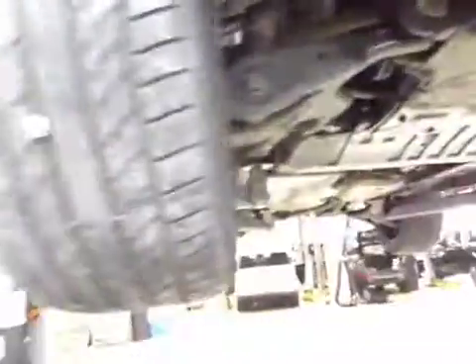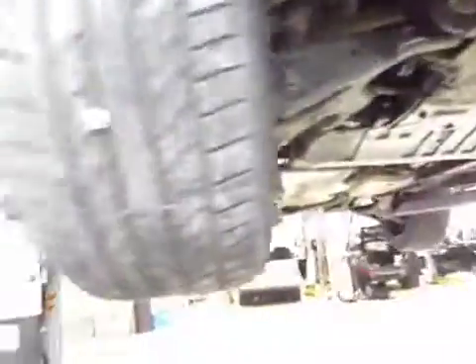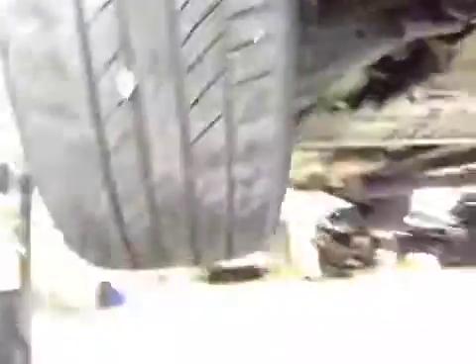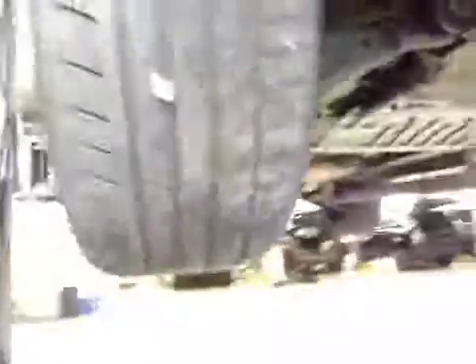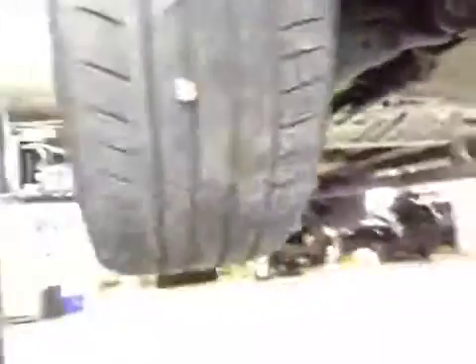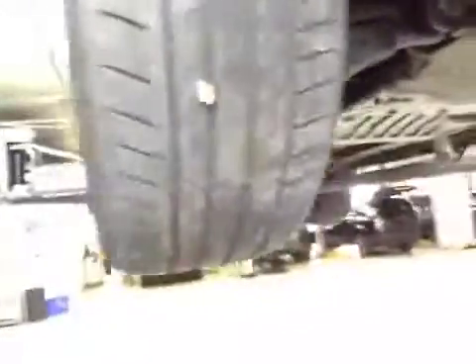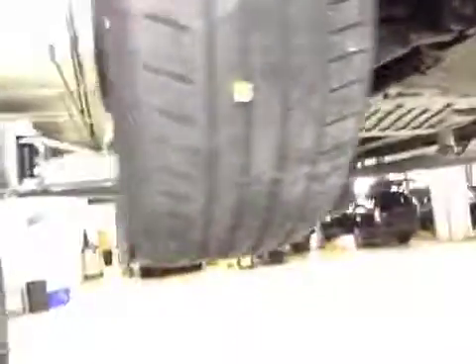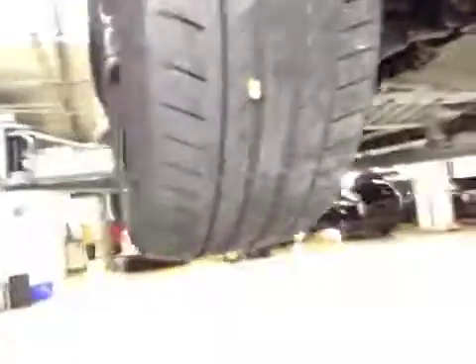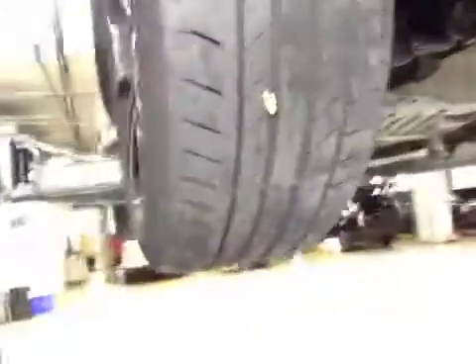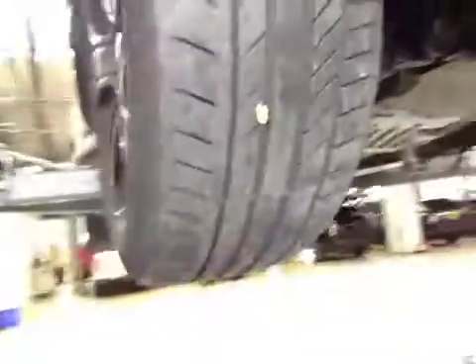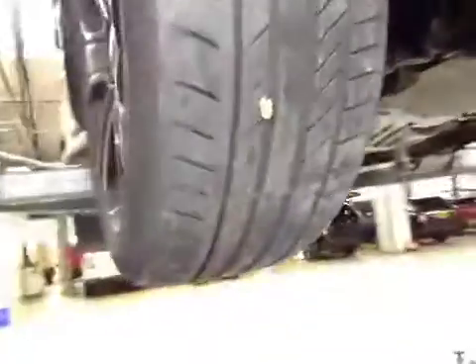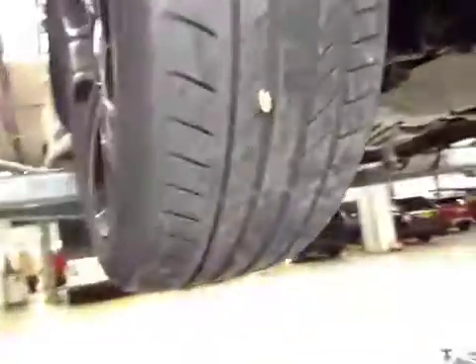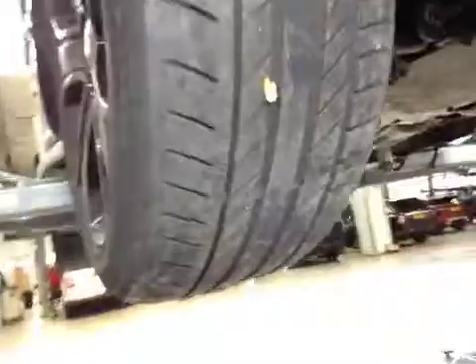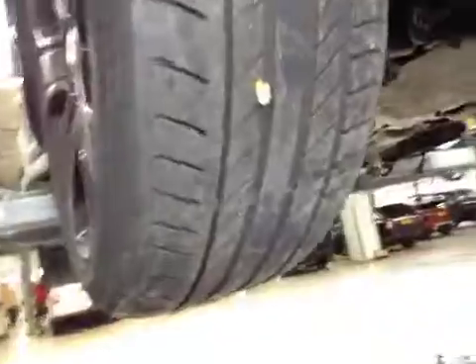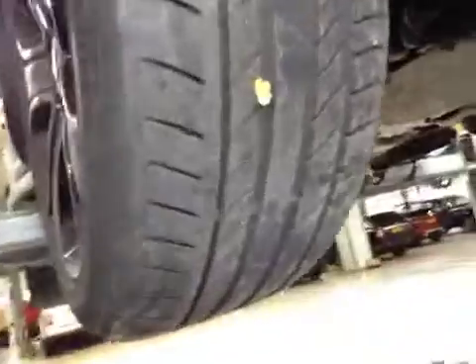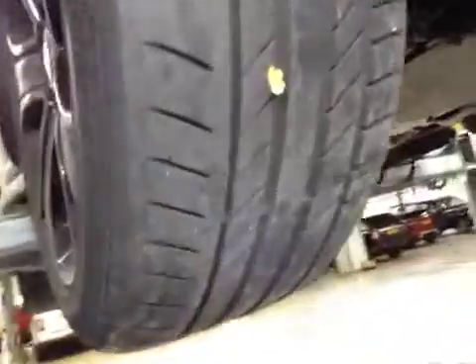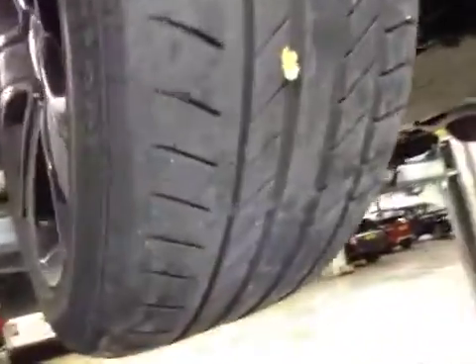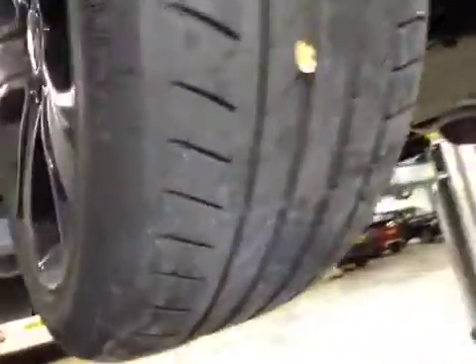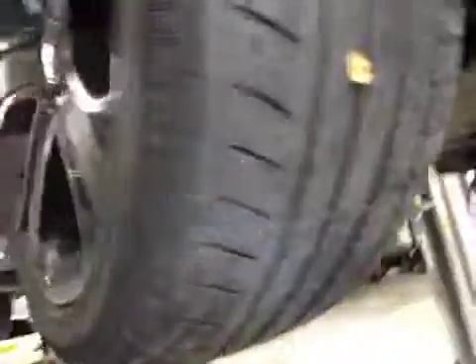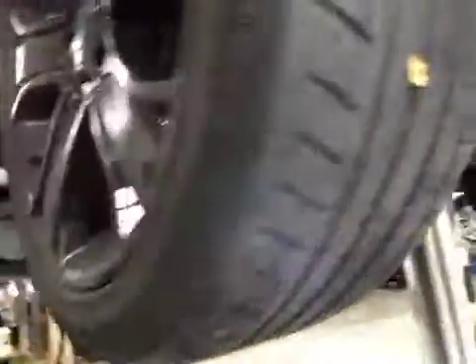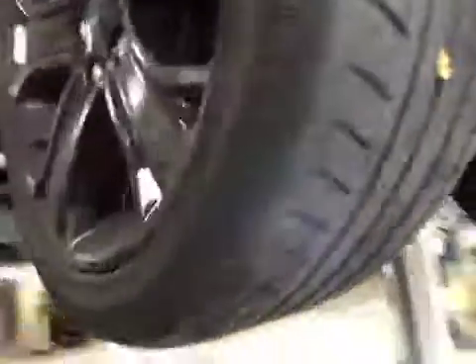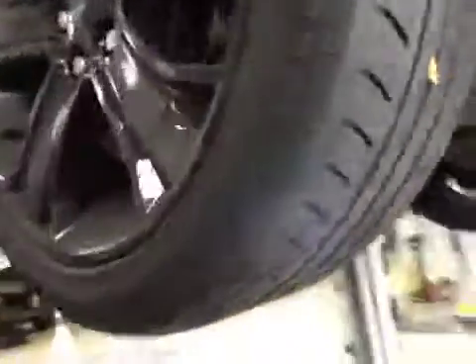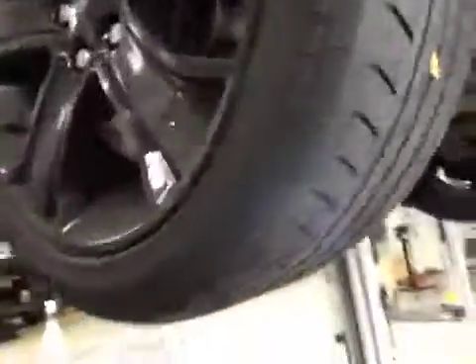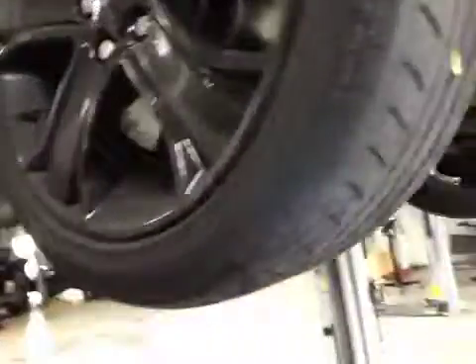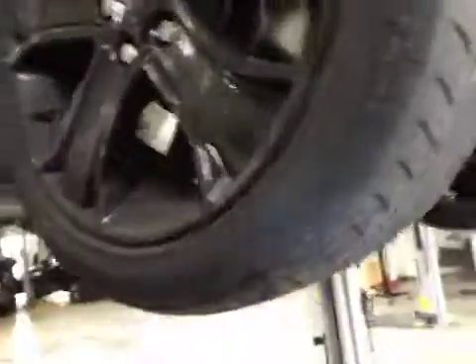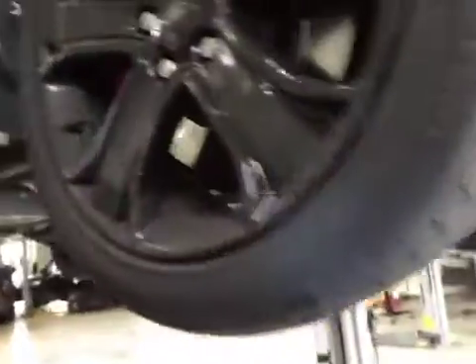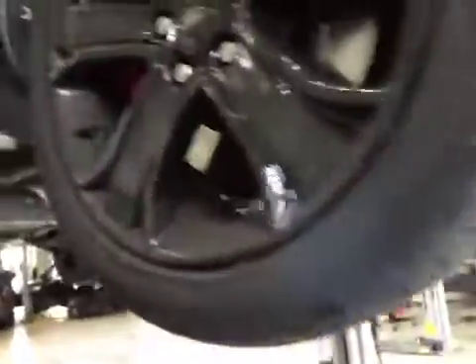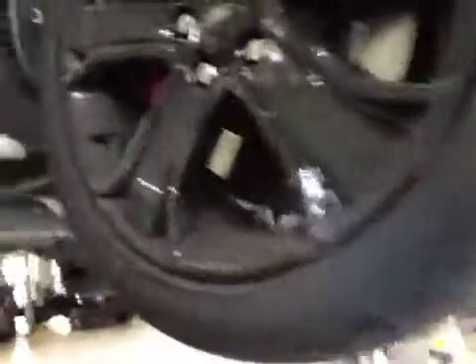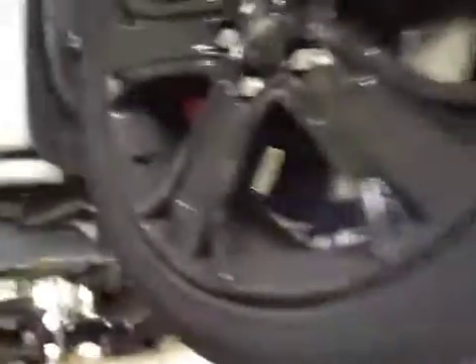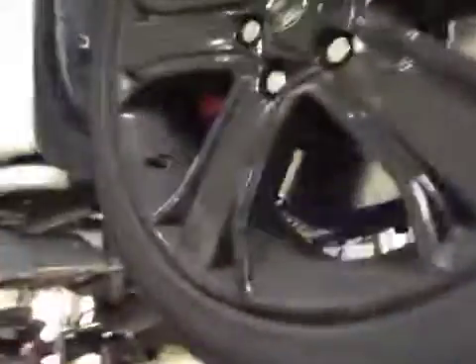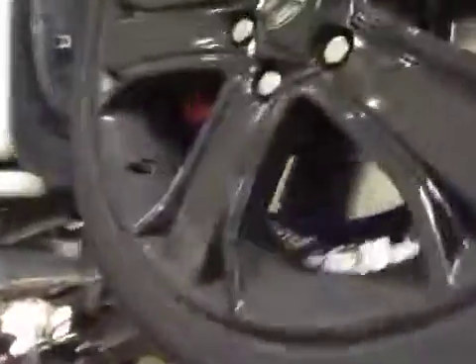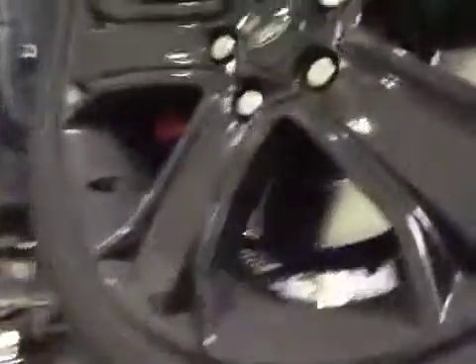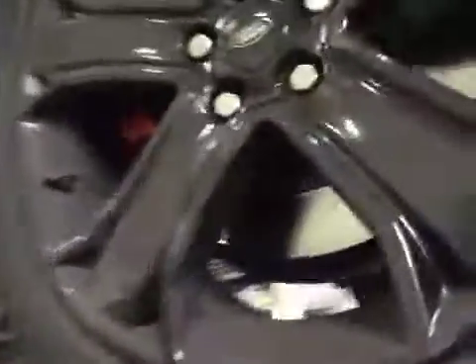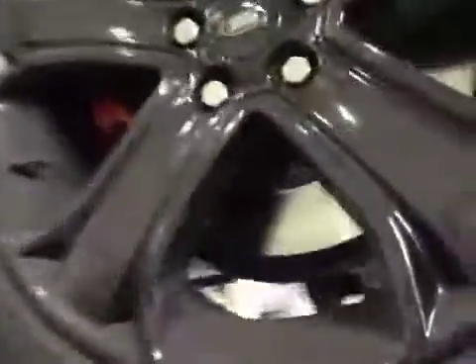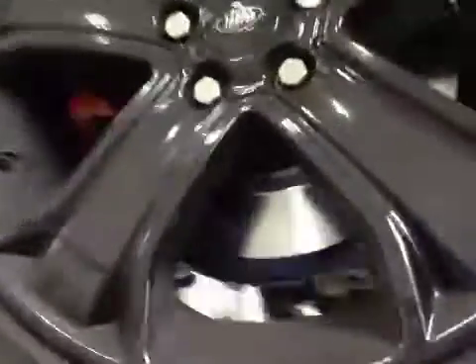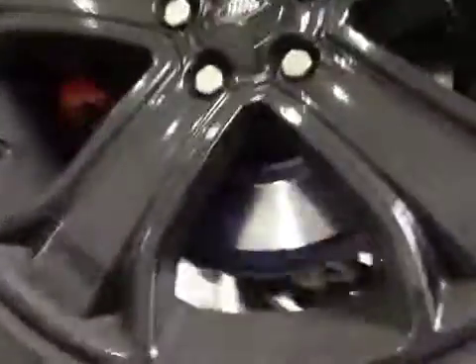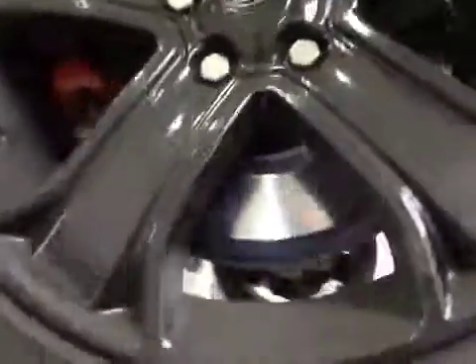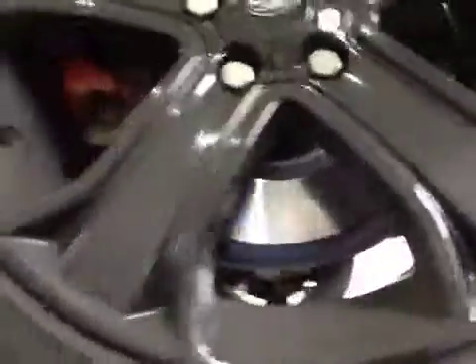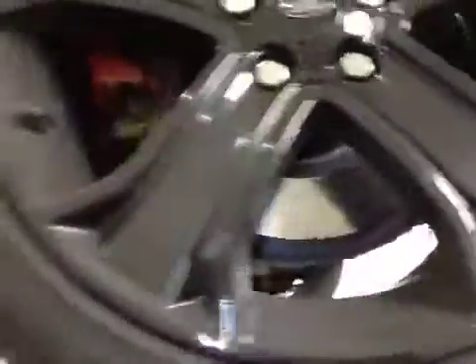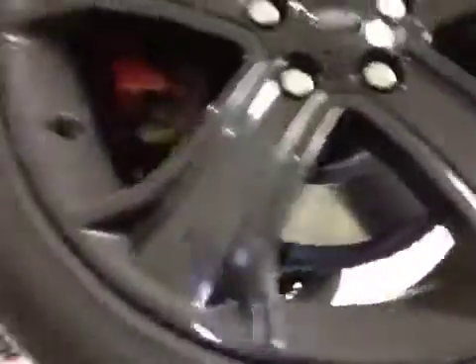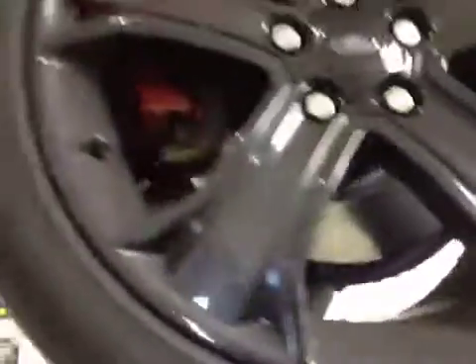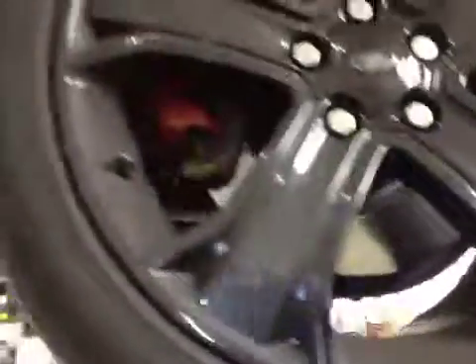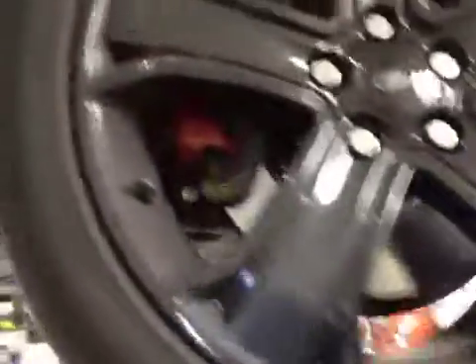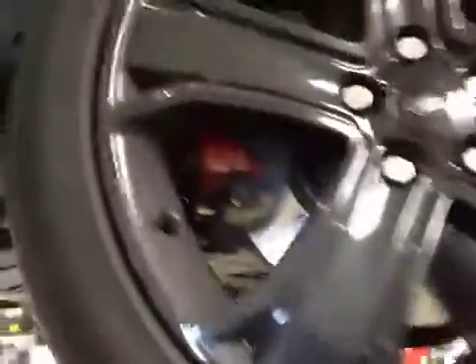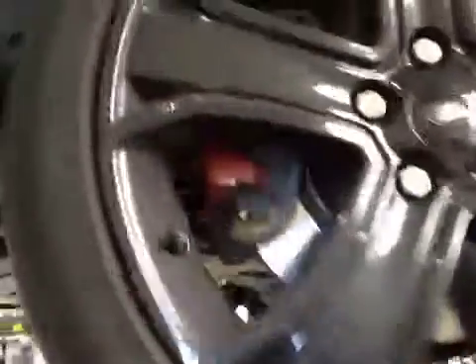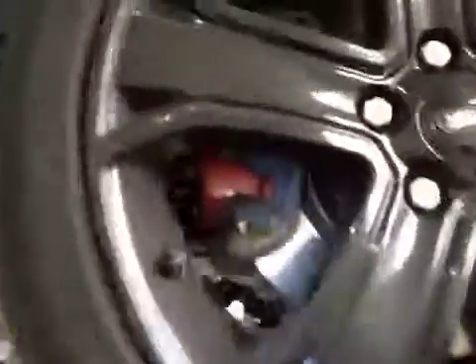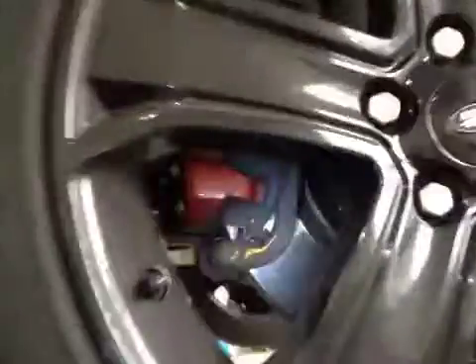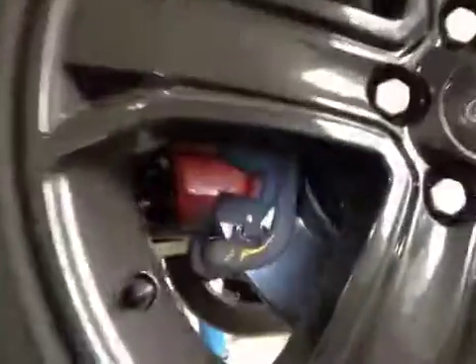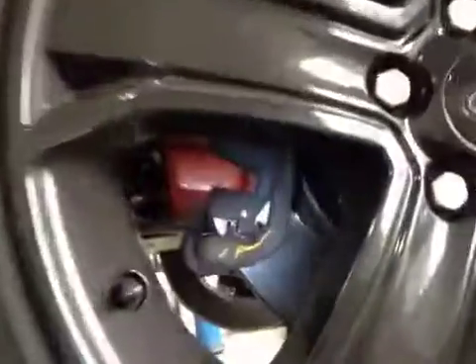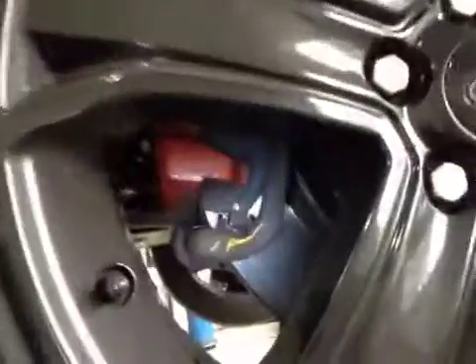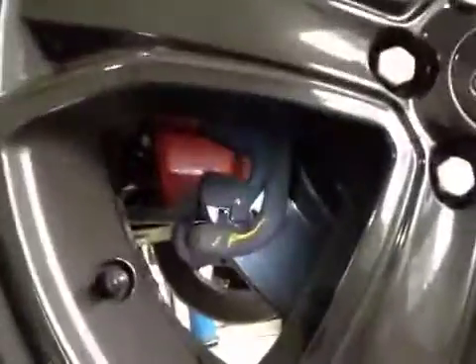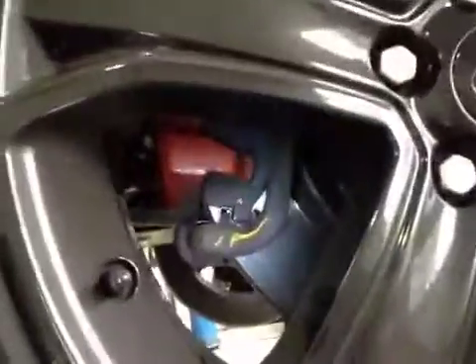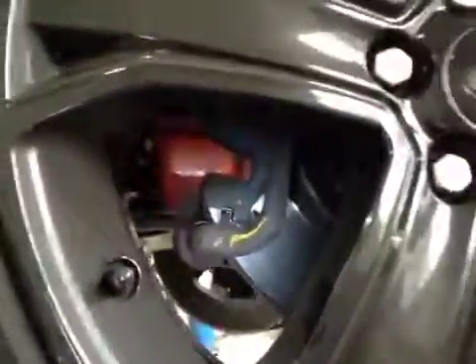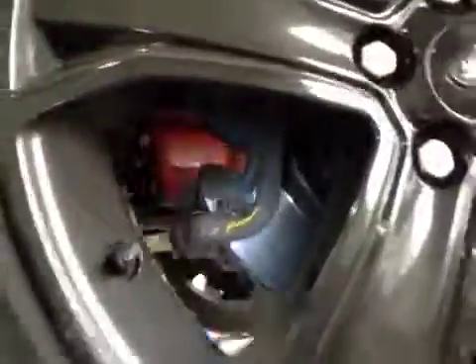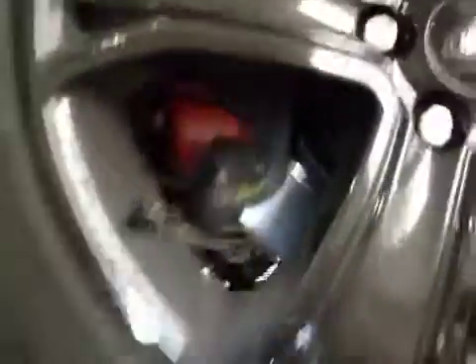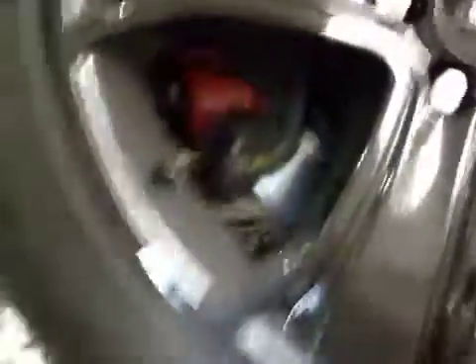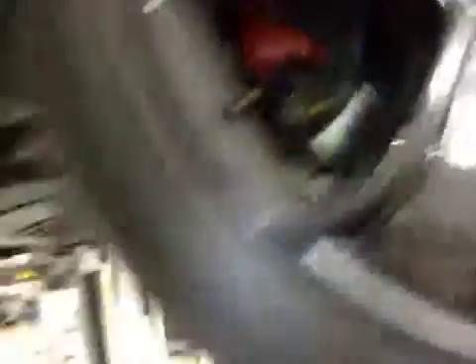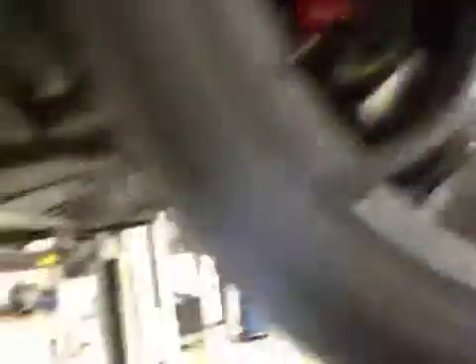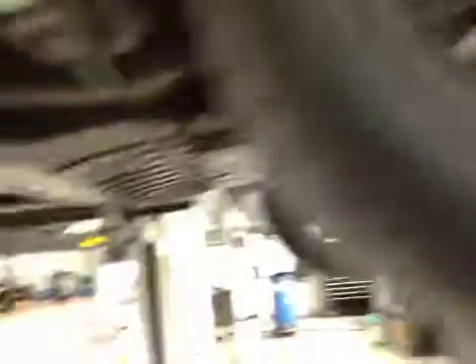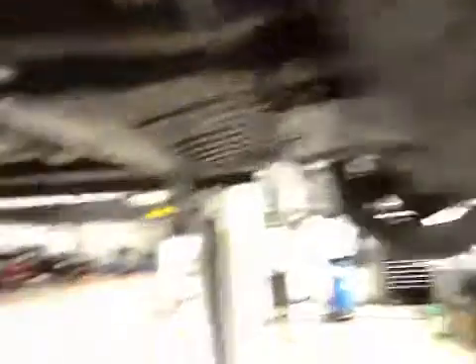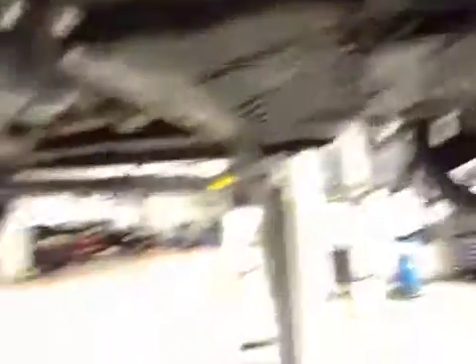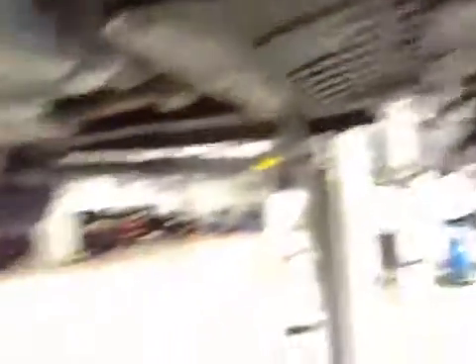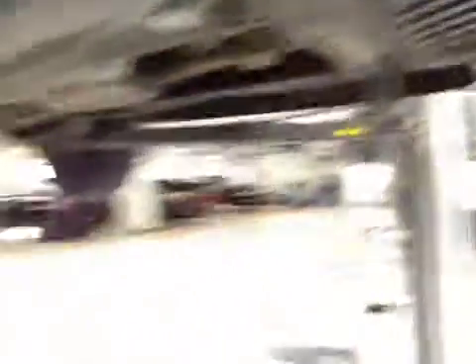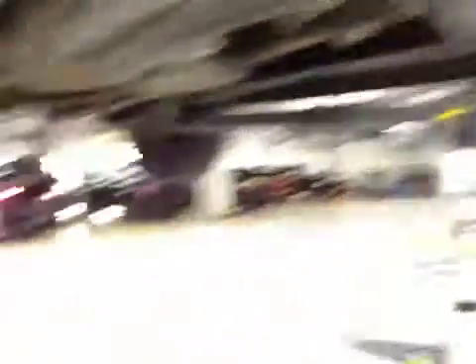The offside front tyre is marked in red on the outer edges. The offside front brake disc is good, and the offside front brake pads are marked in amber.